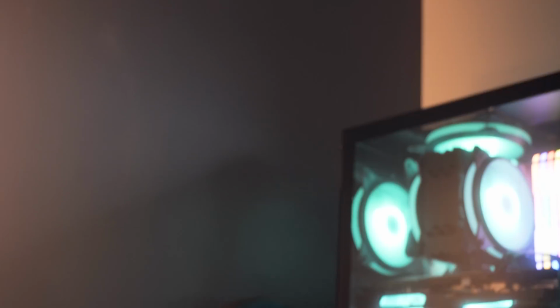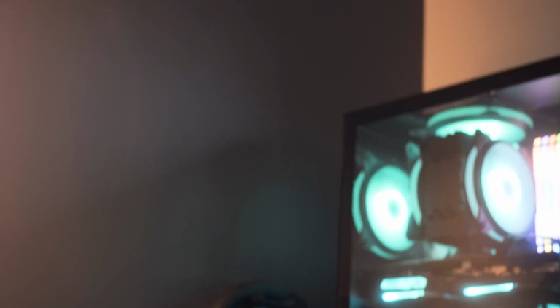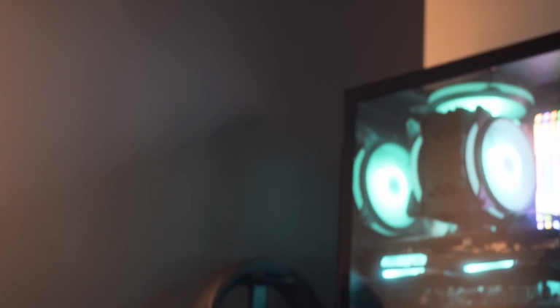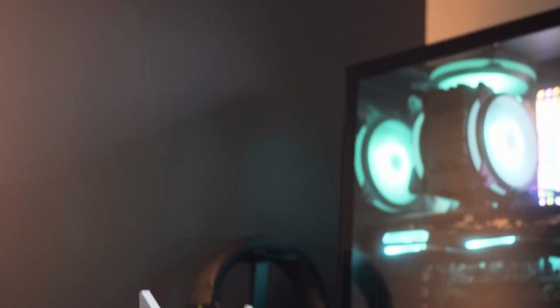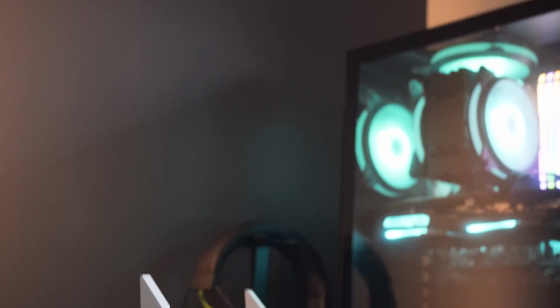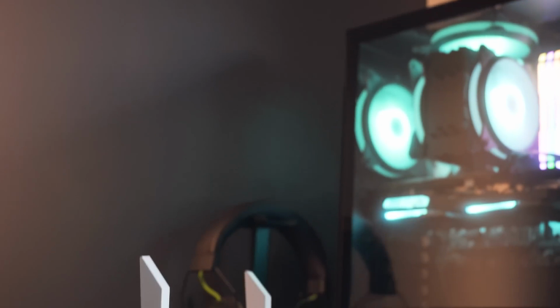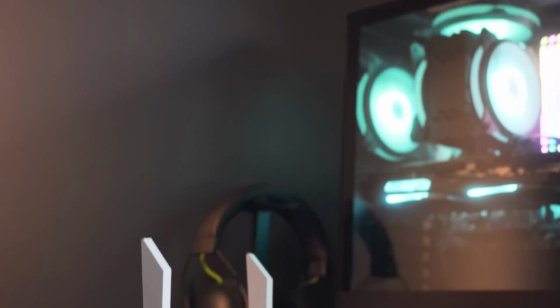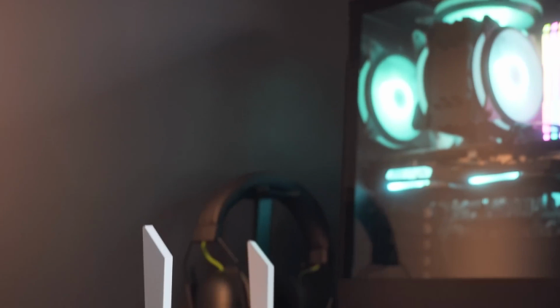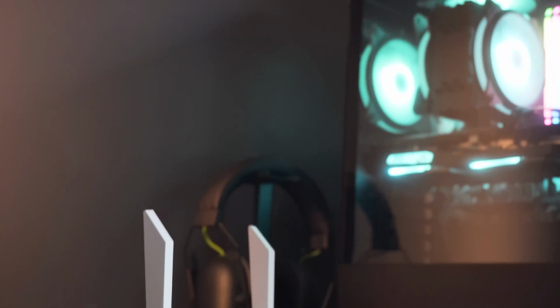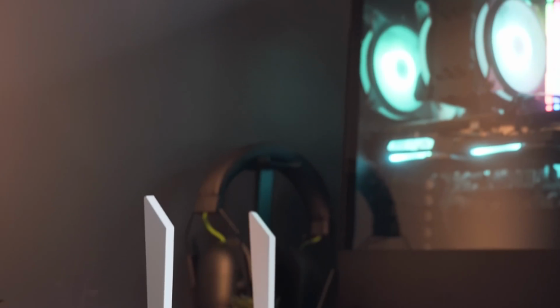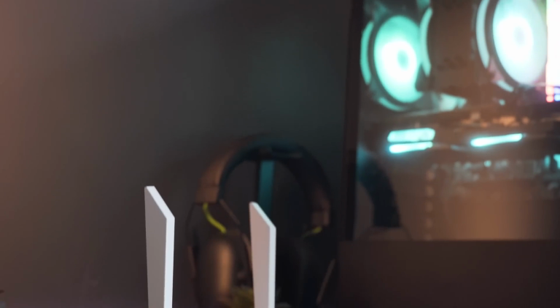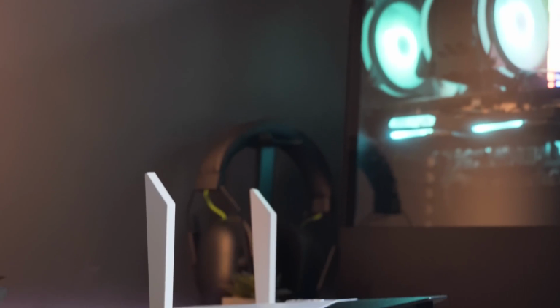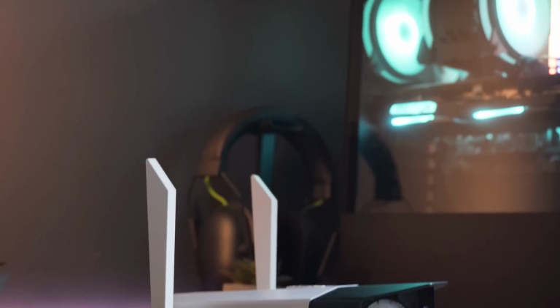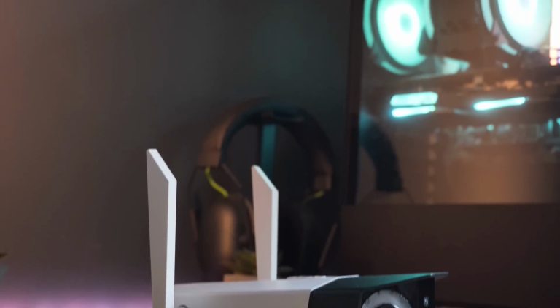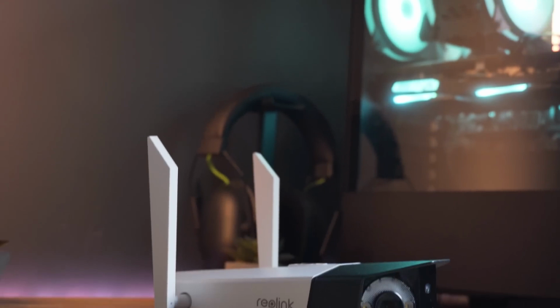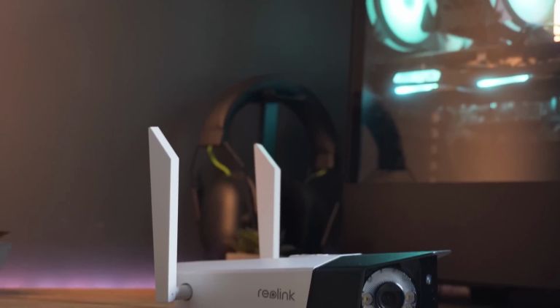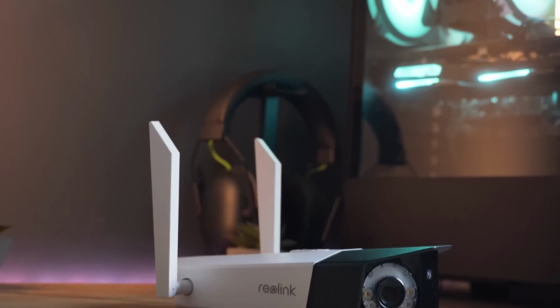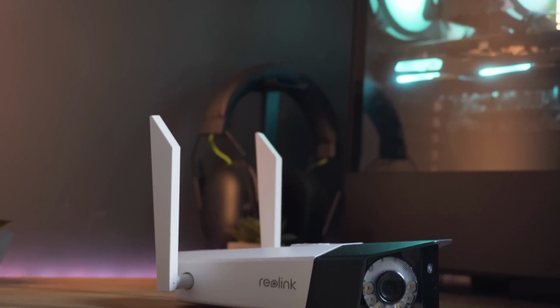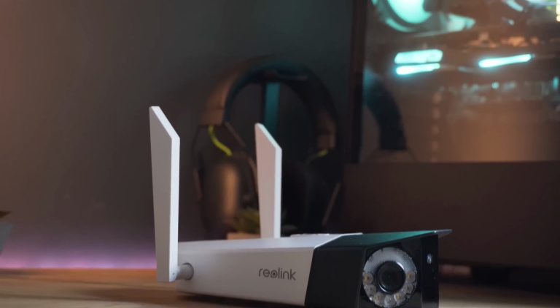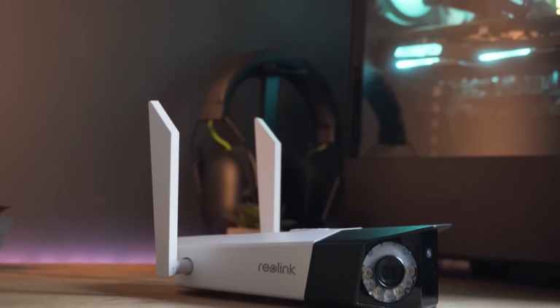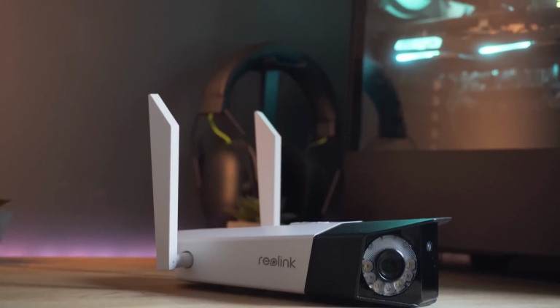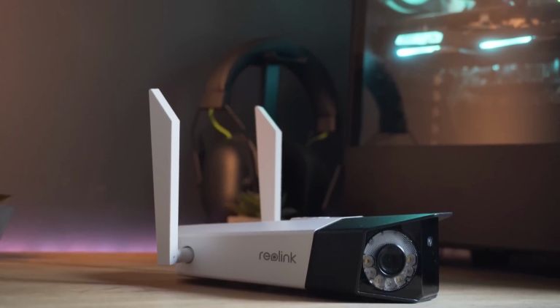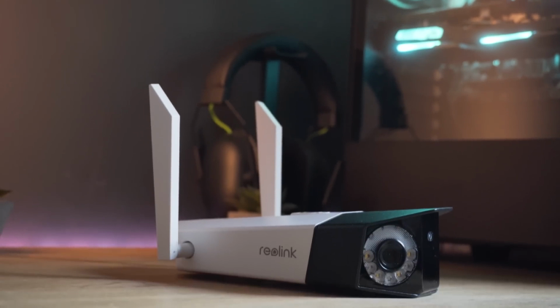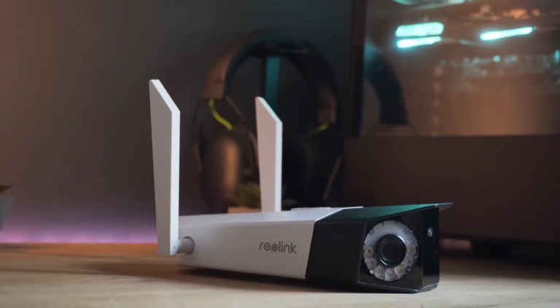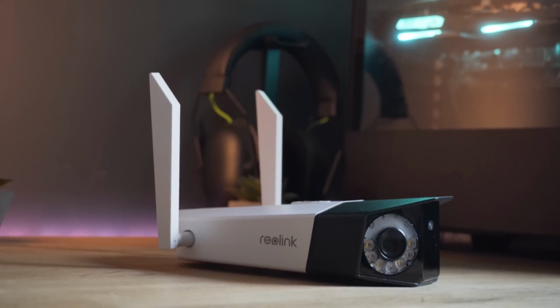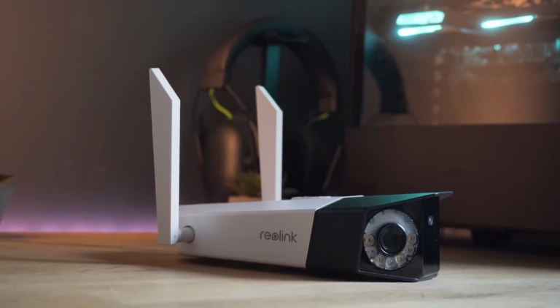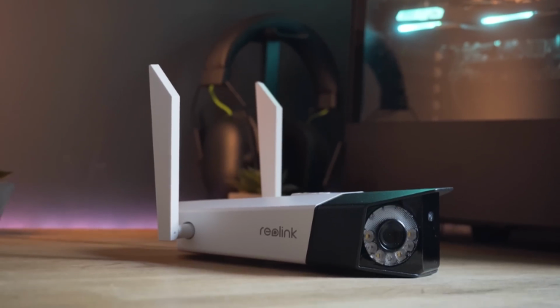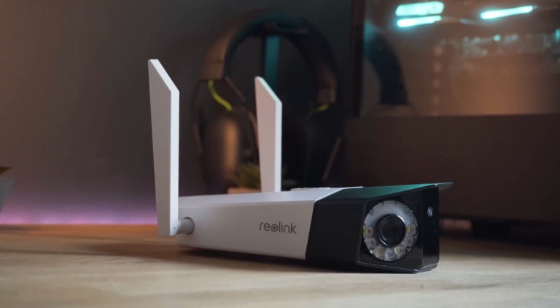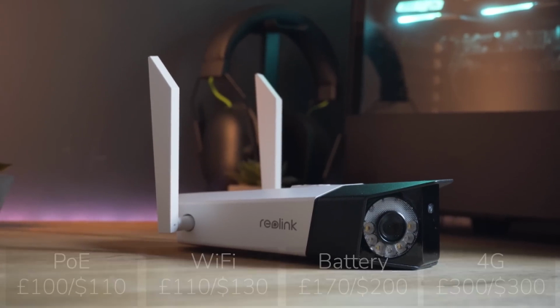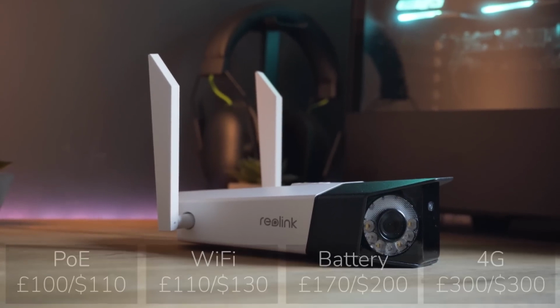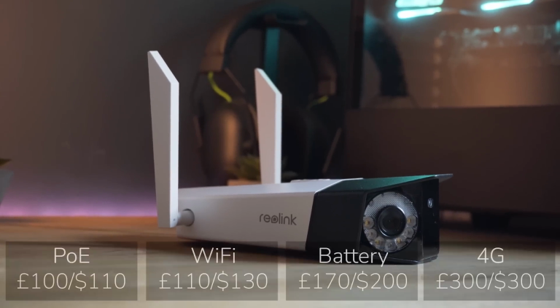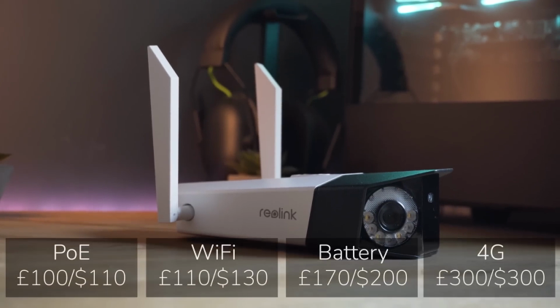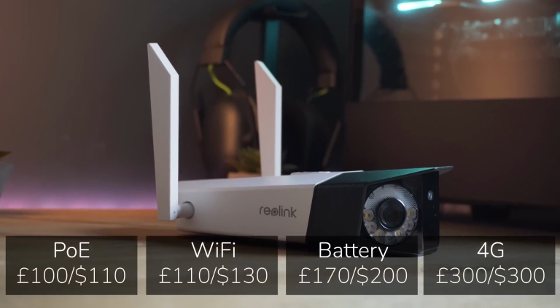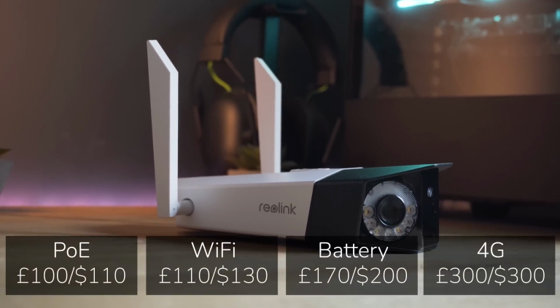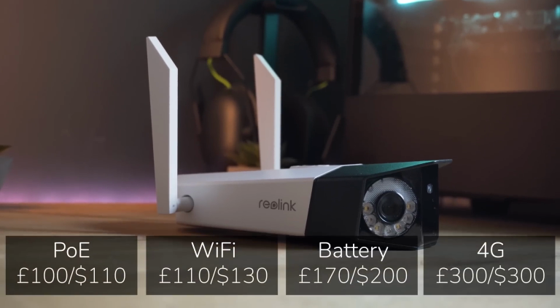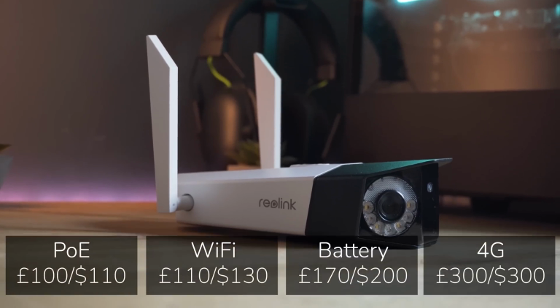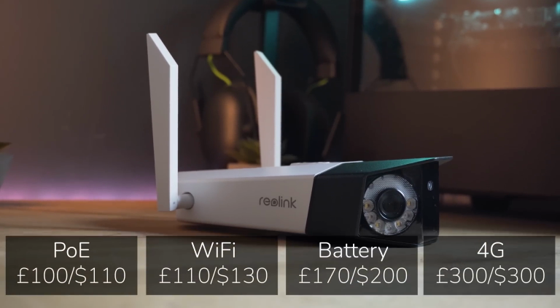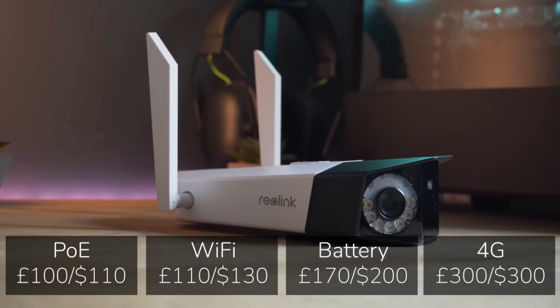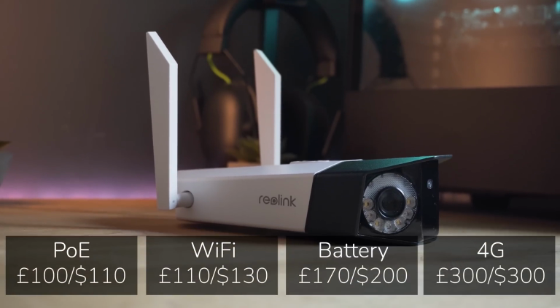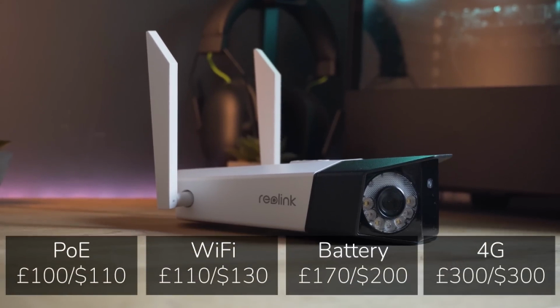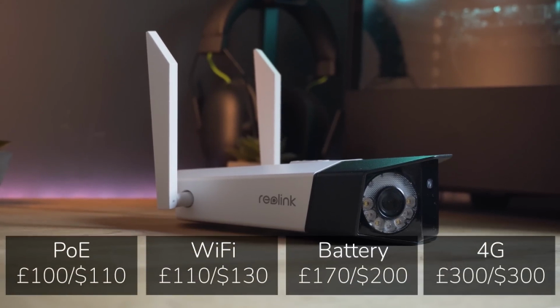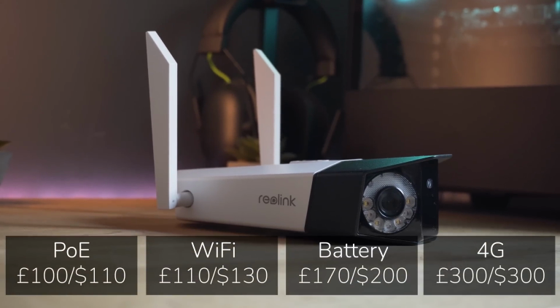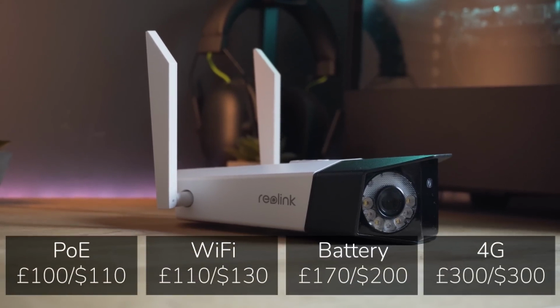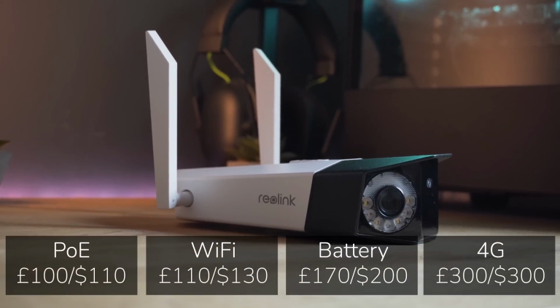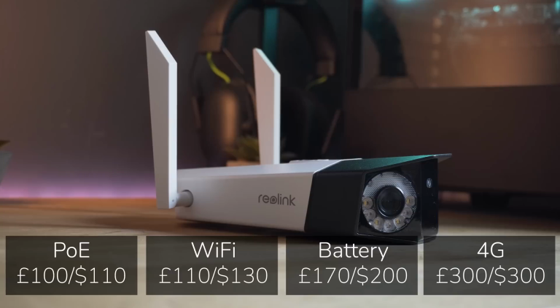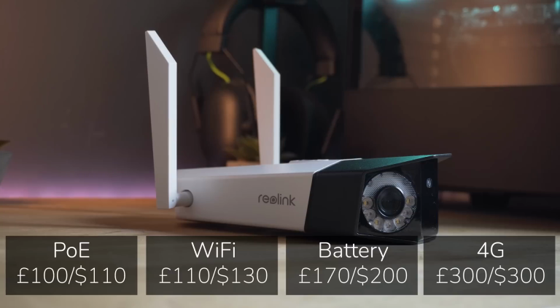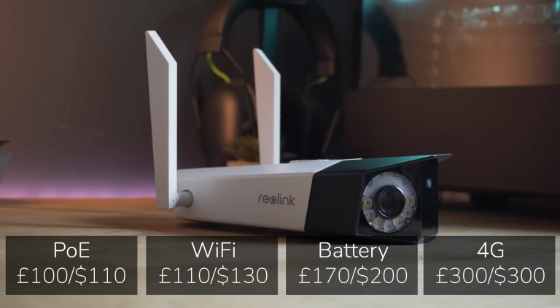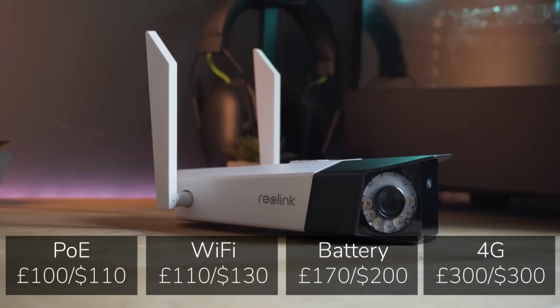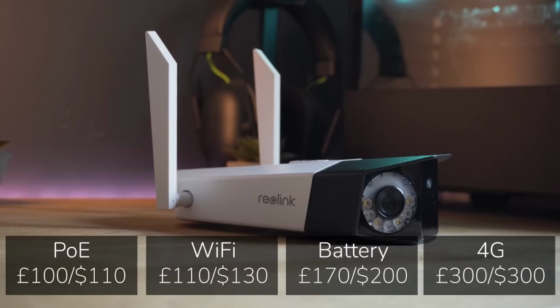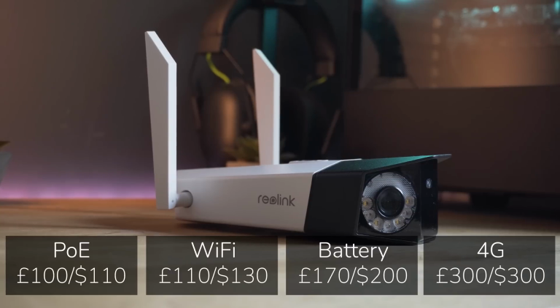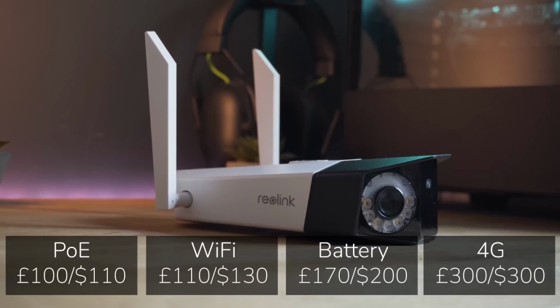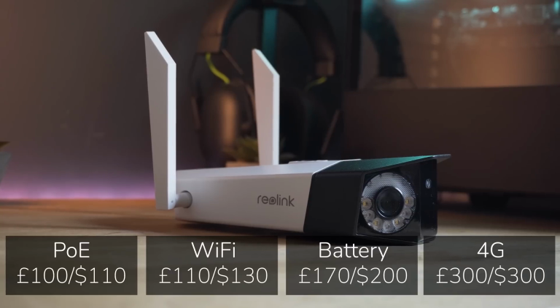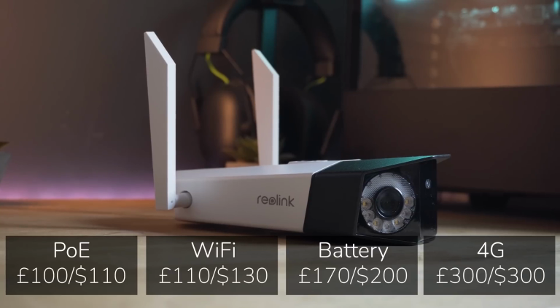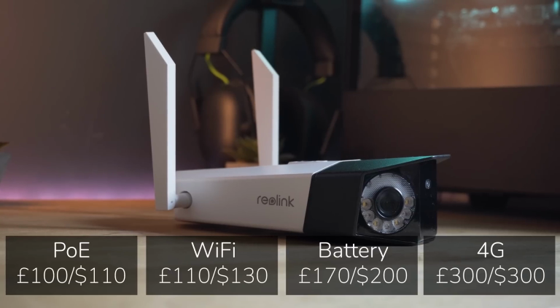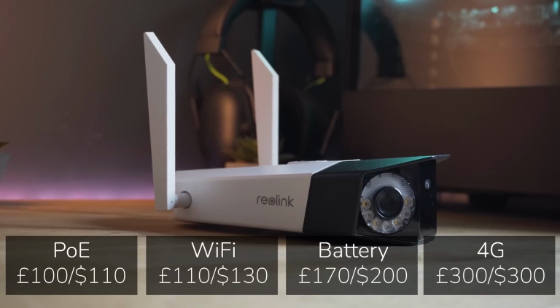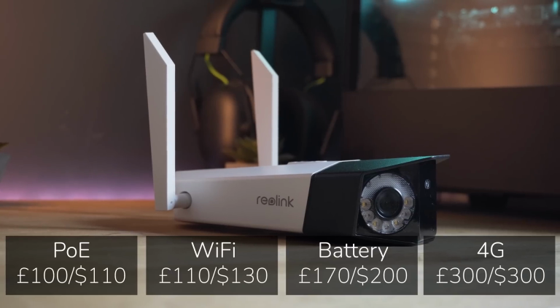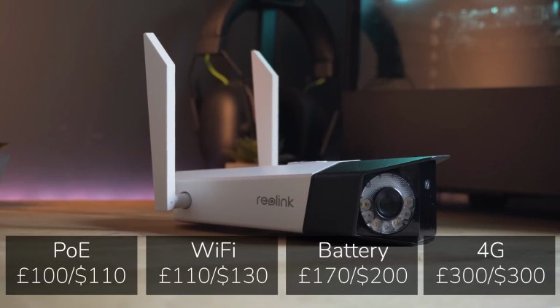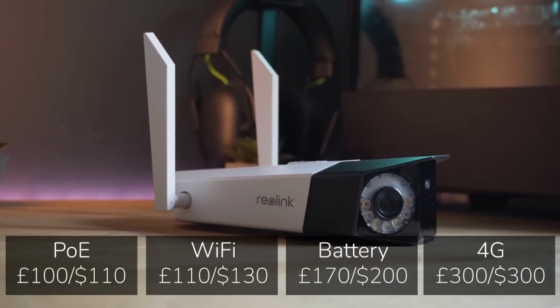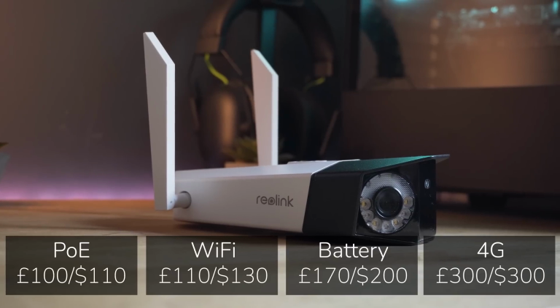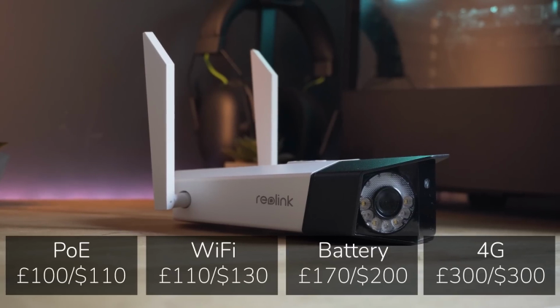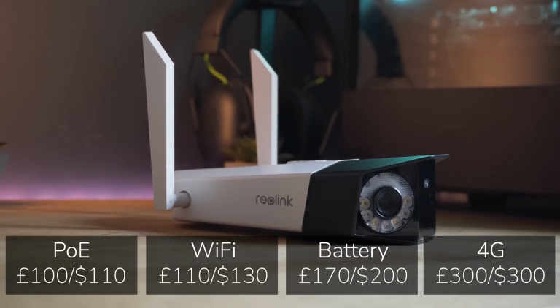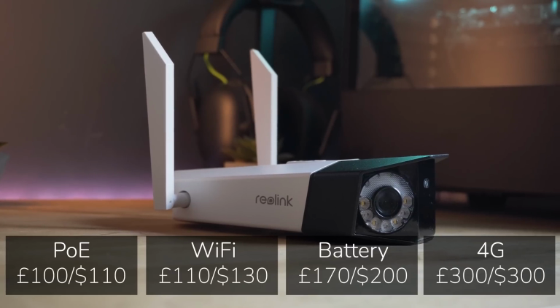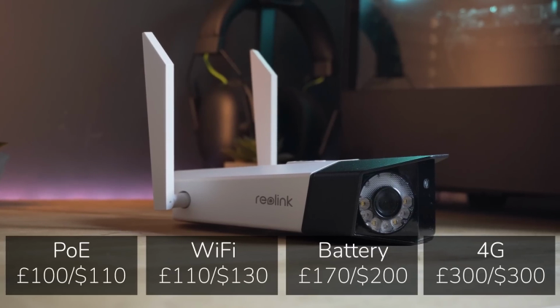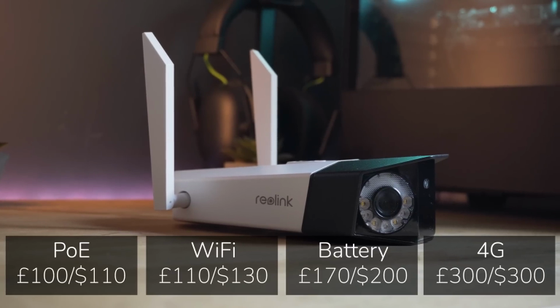In terms of price, the PoE version comes in at £100 and the Wi-Fi version is £110.